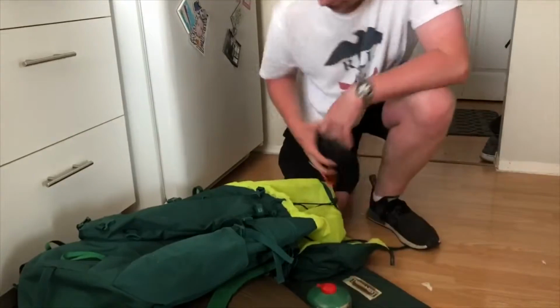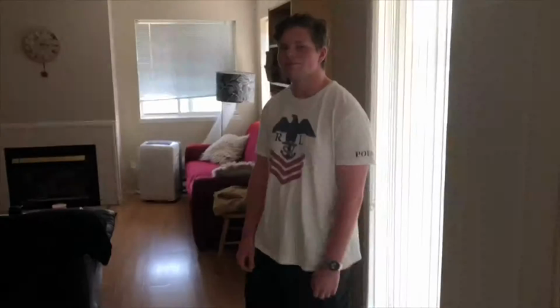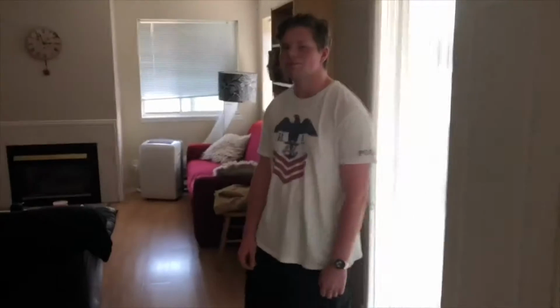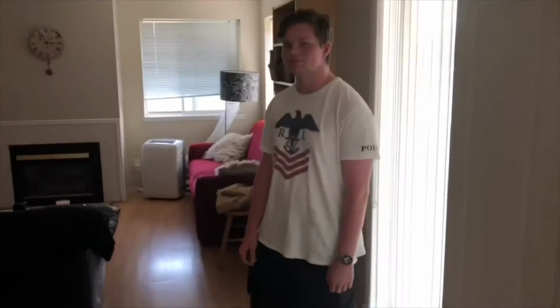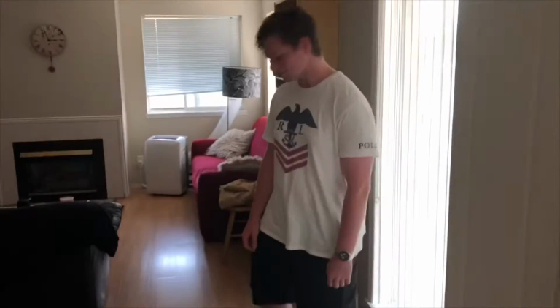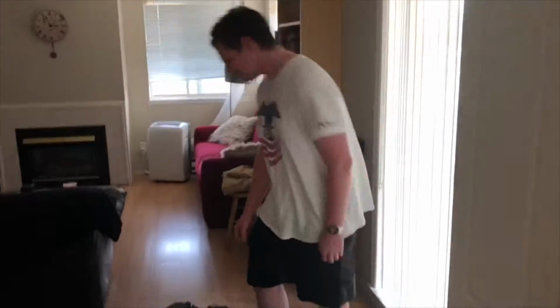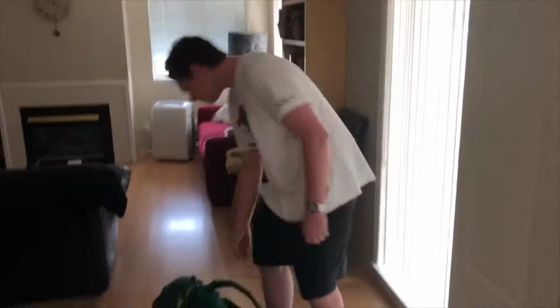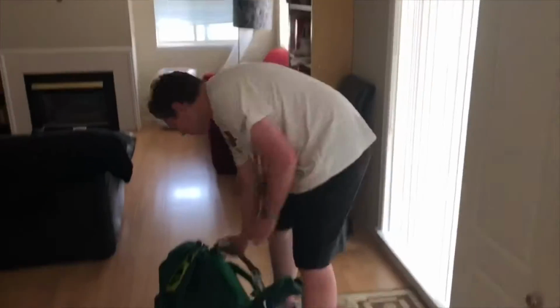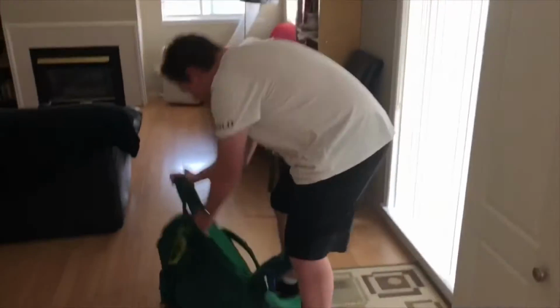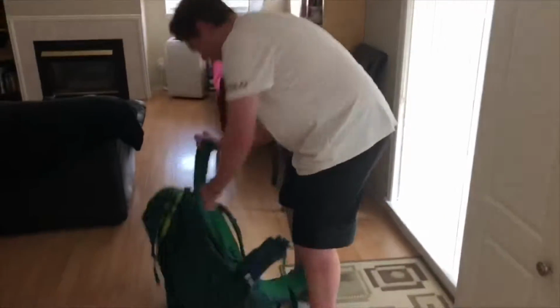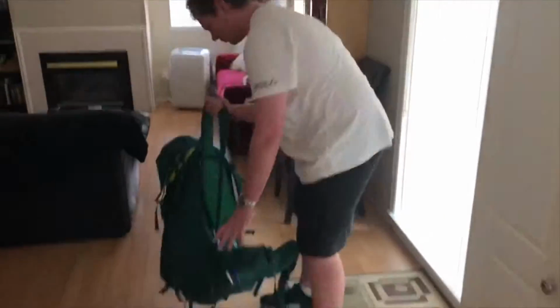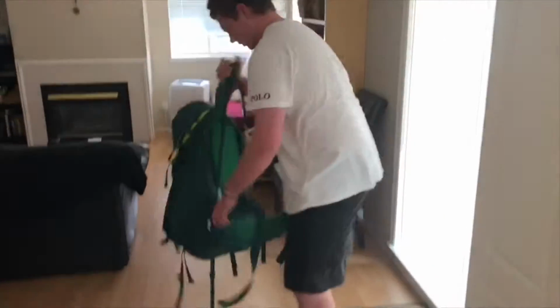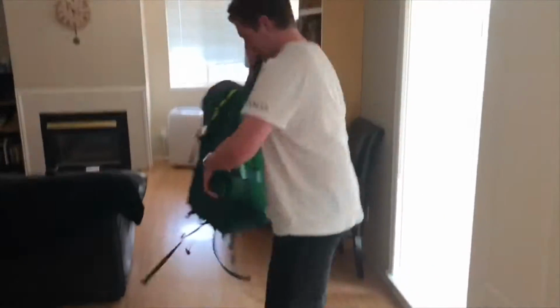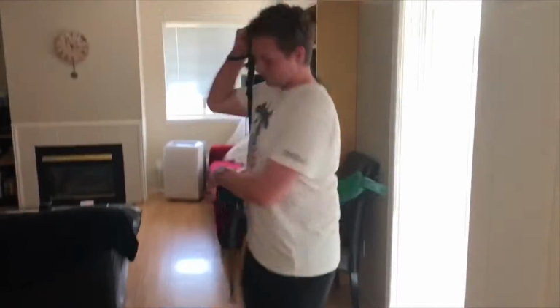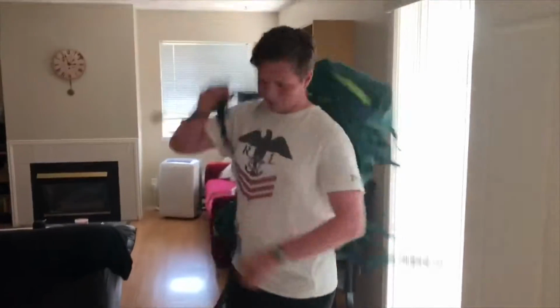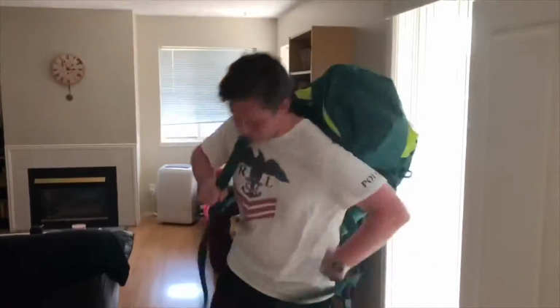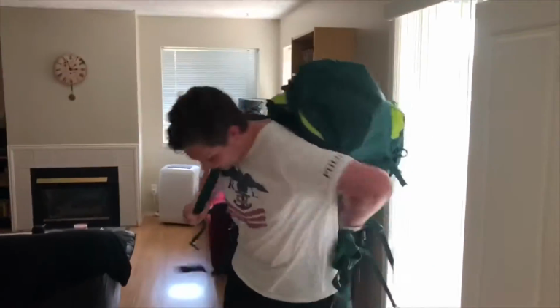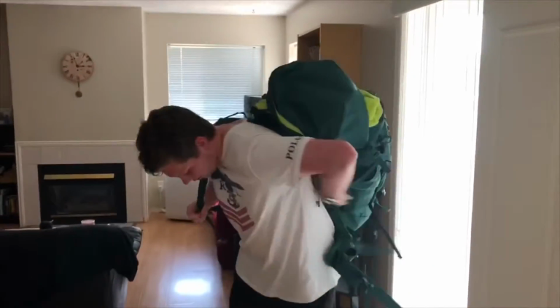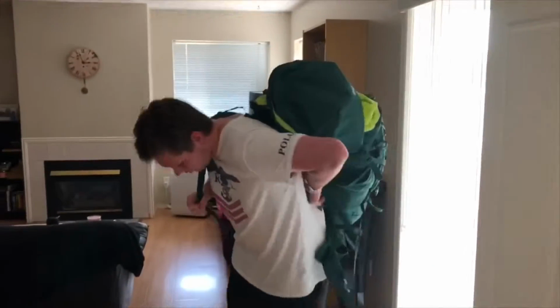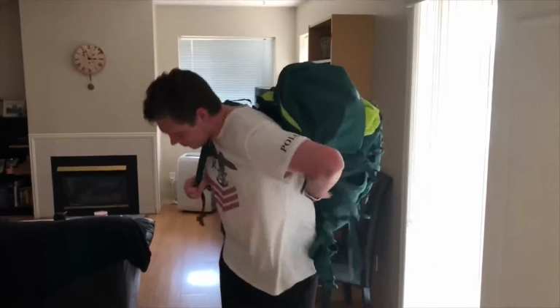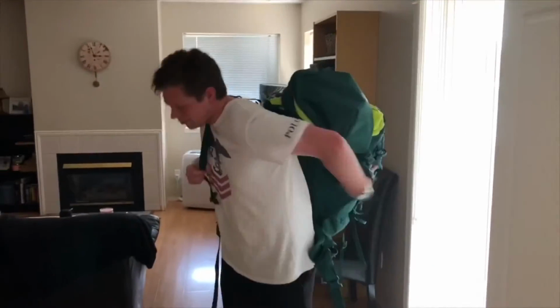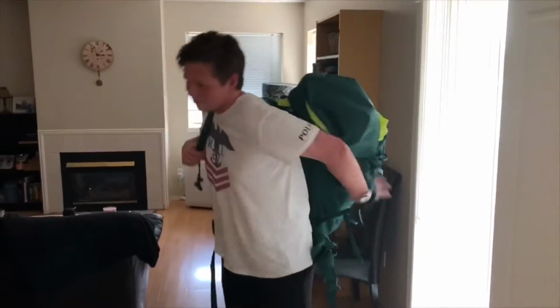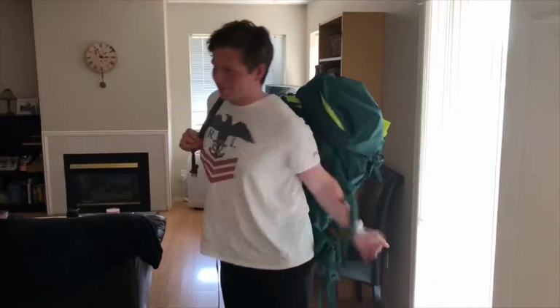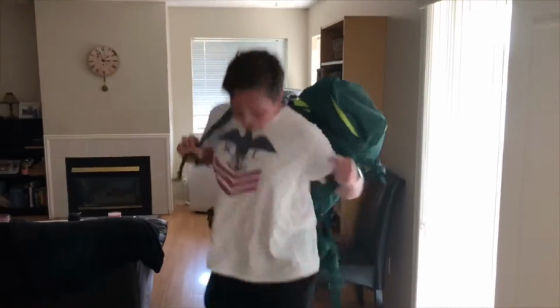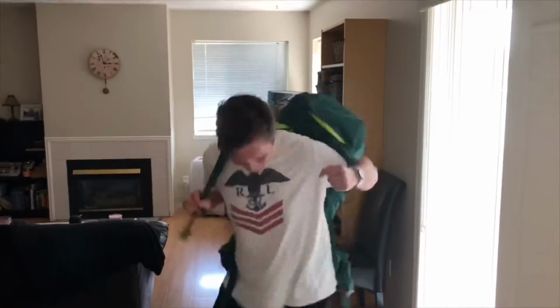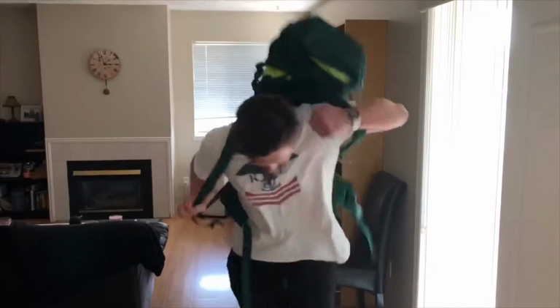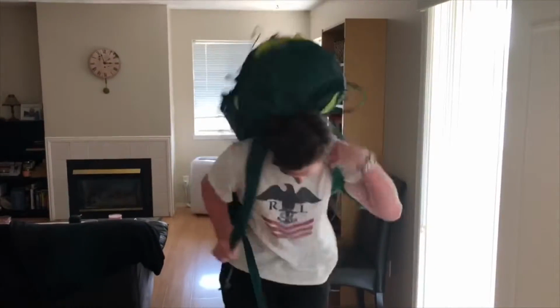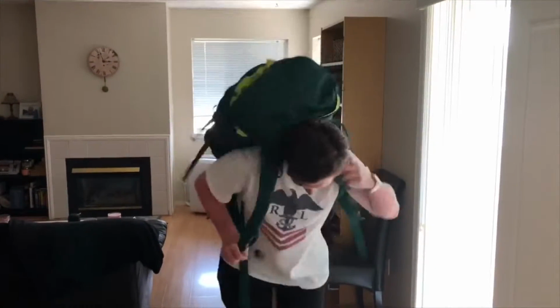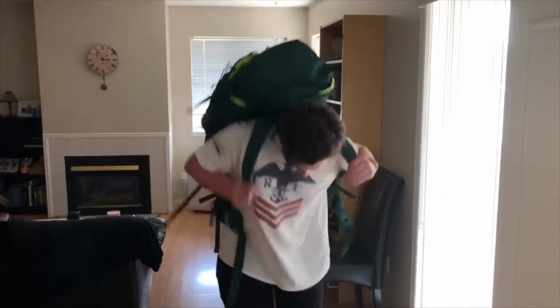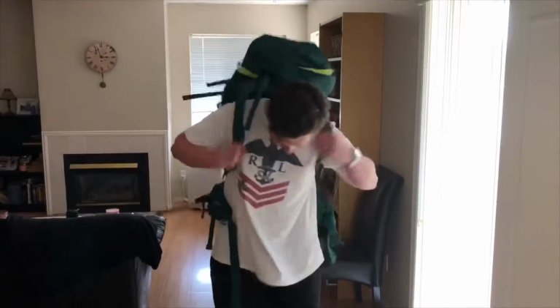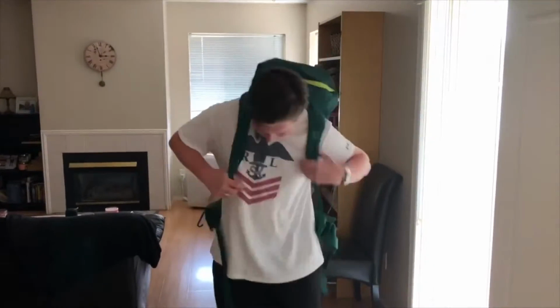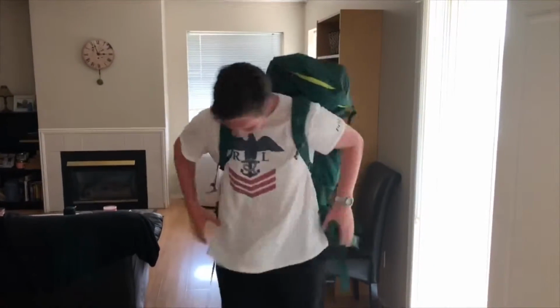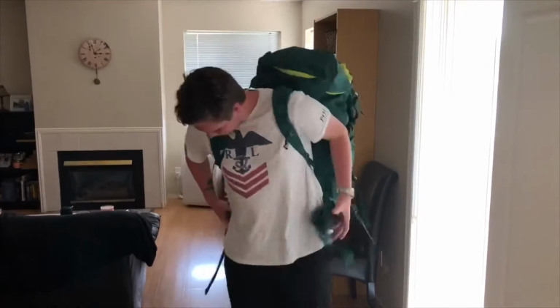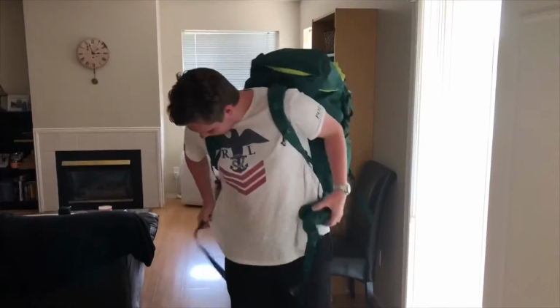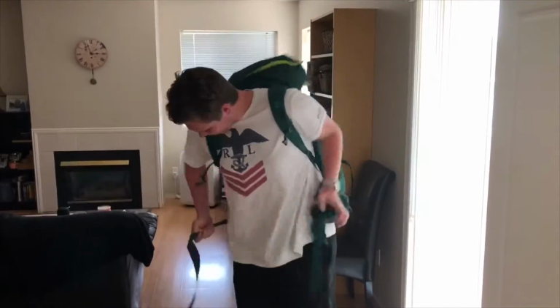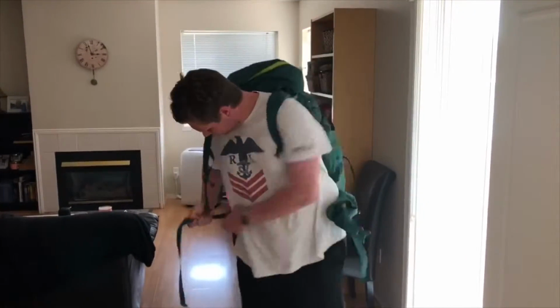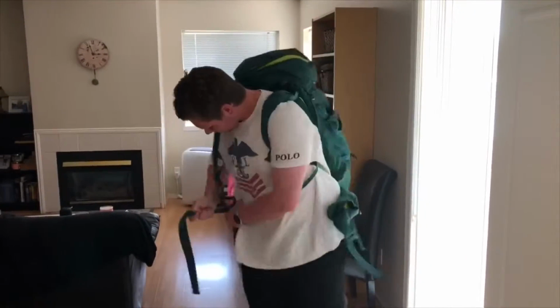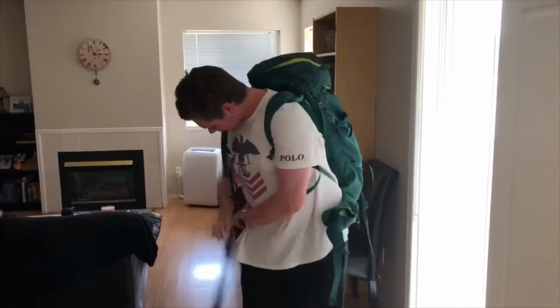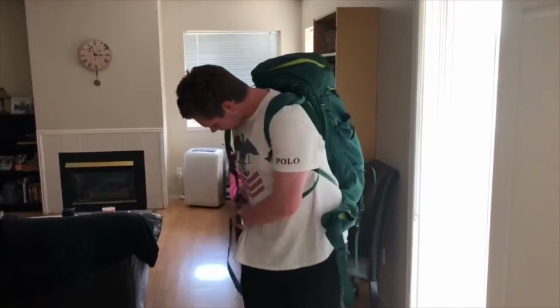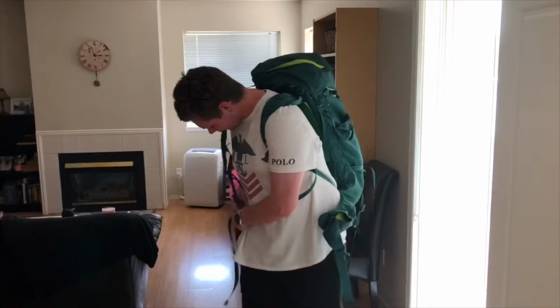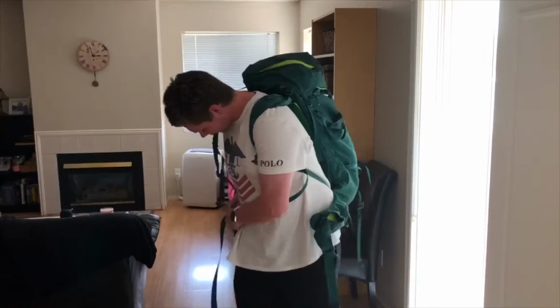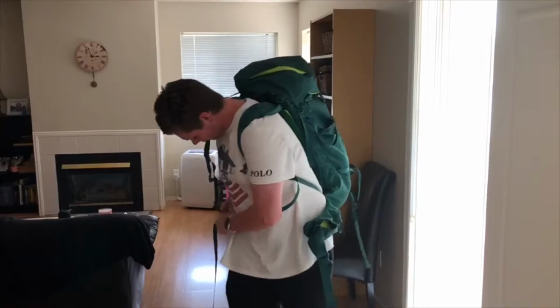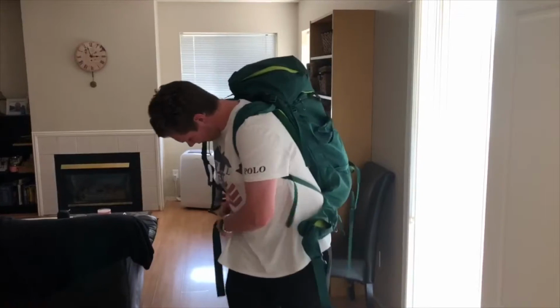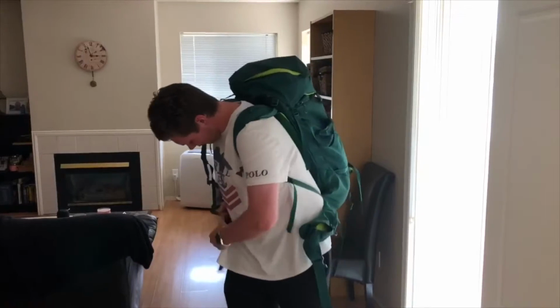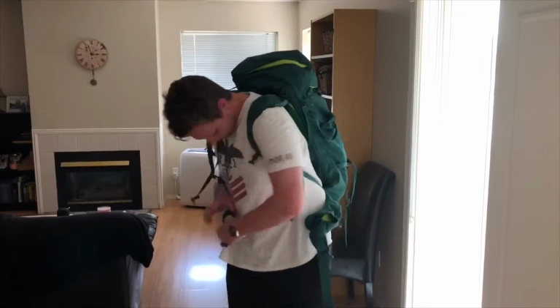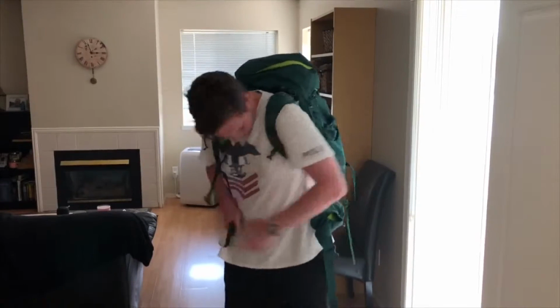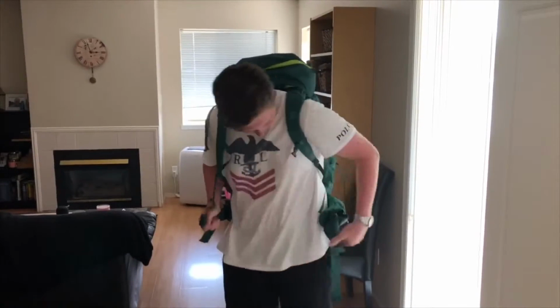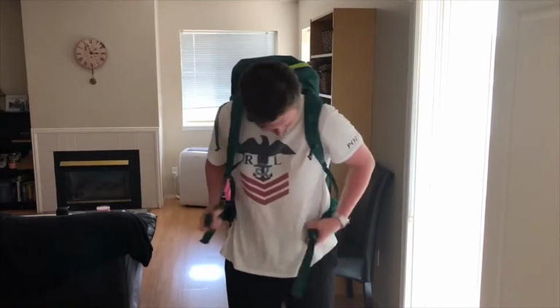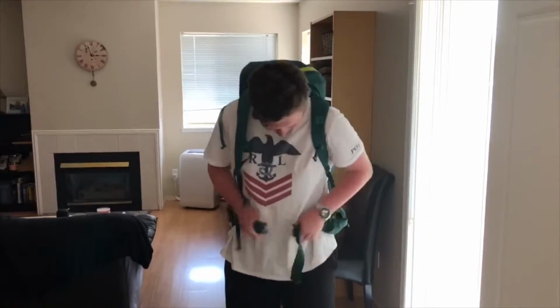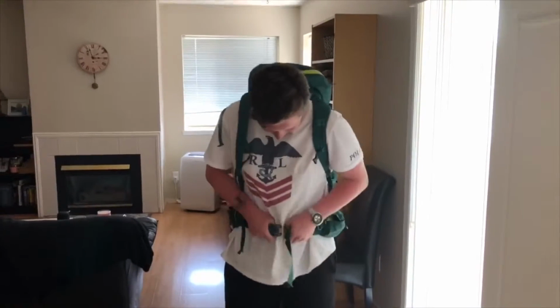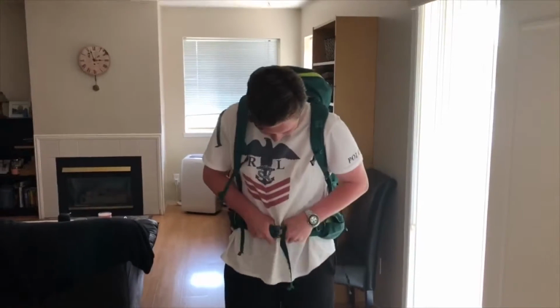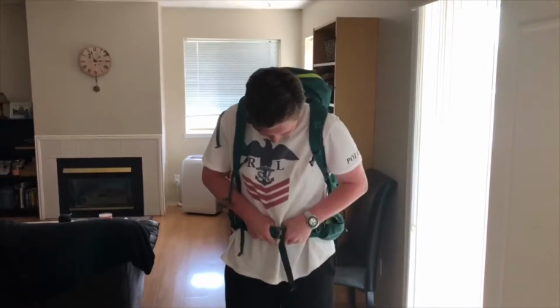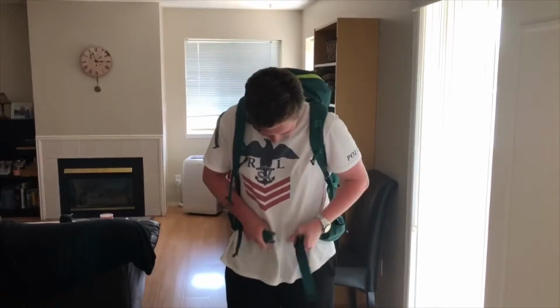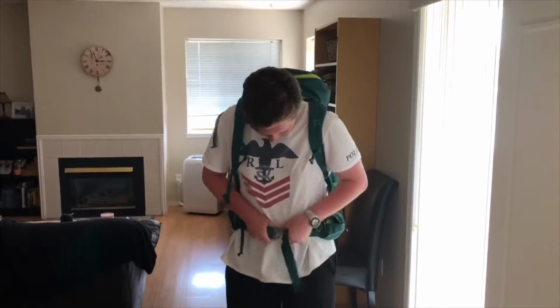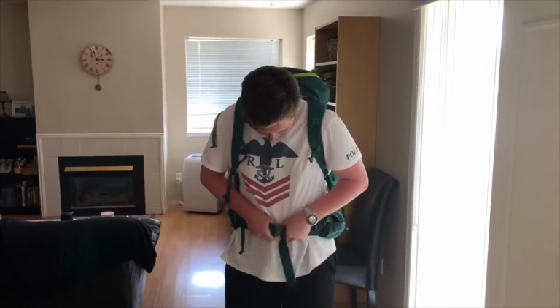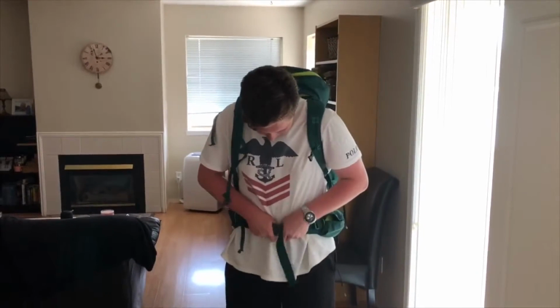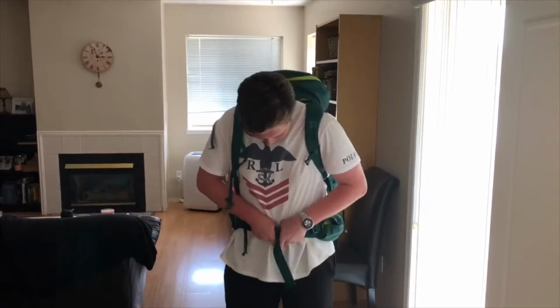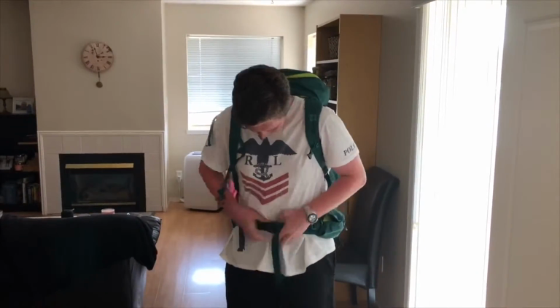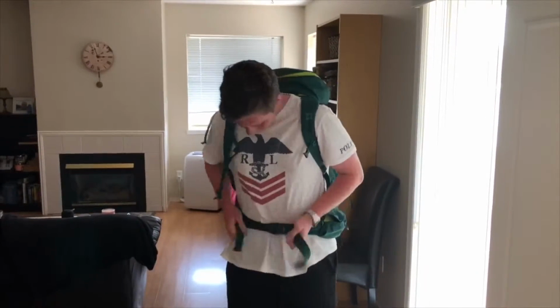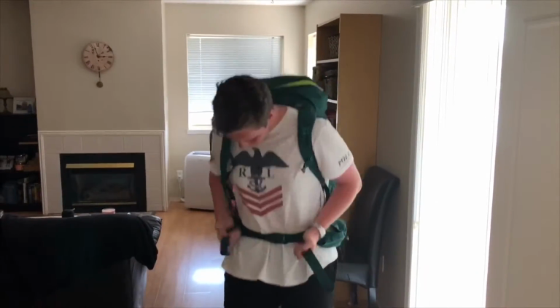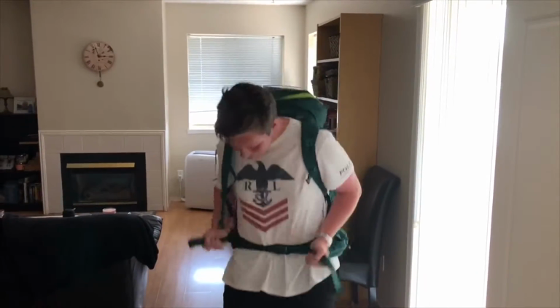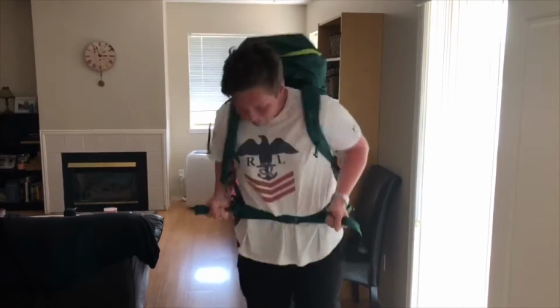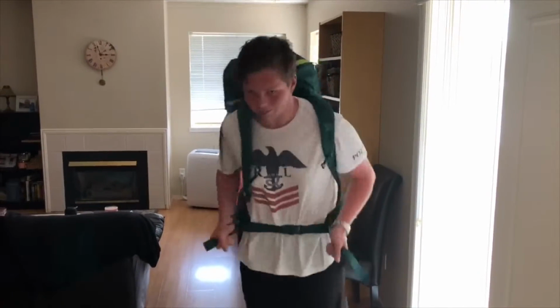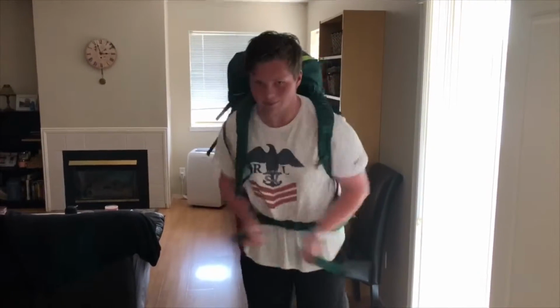Be sure to put your bag on correctly. Make sure all the straps and buckles are on properly, and if your bag is hurting you, make sure to ask the teacher for guidance.